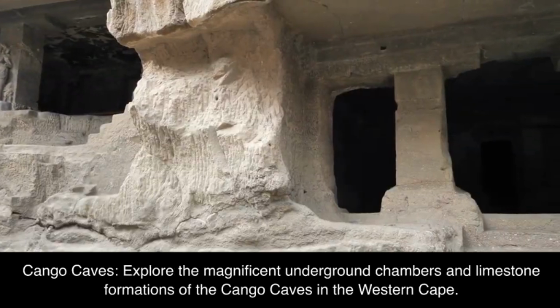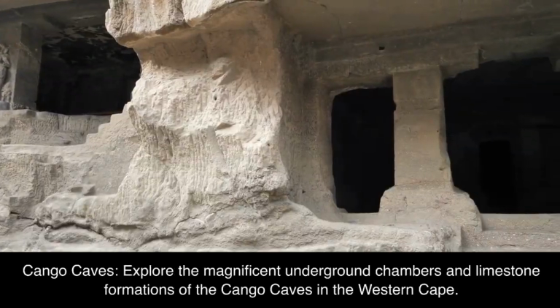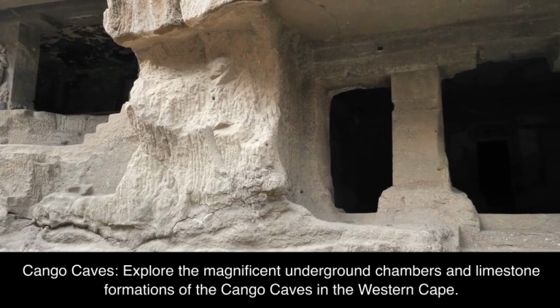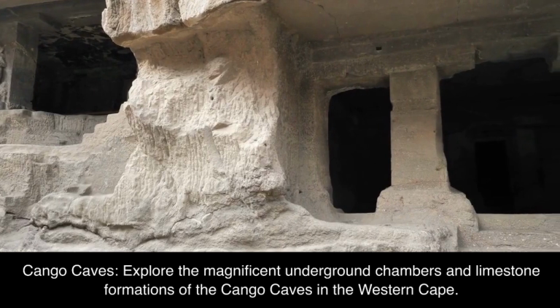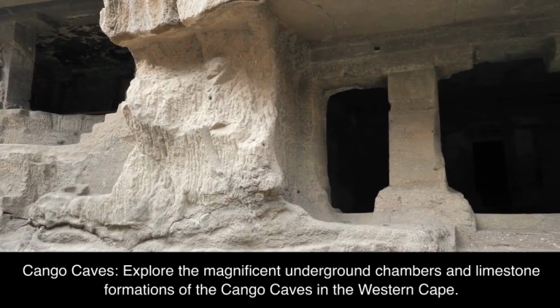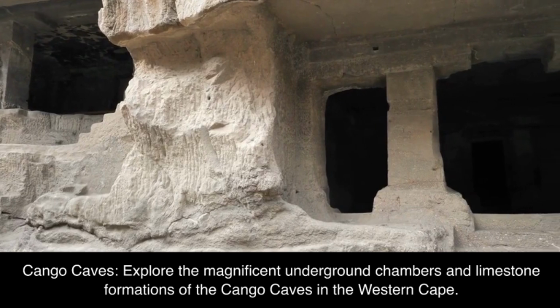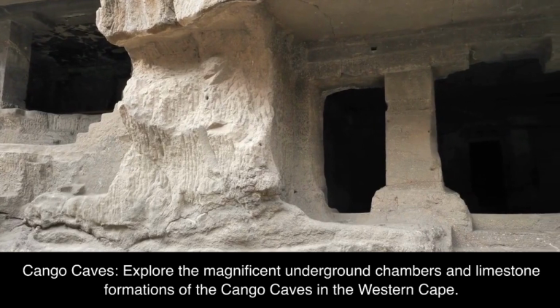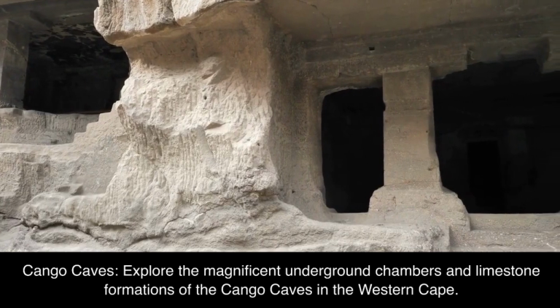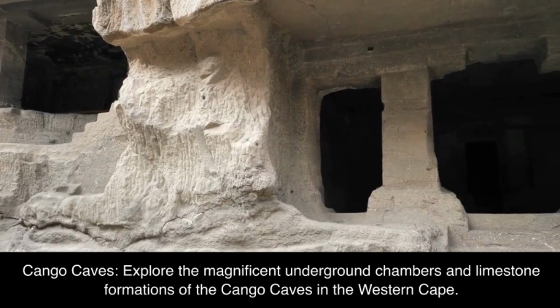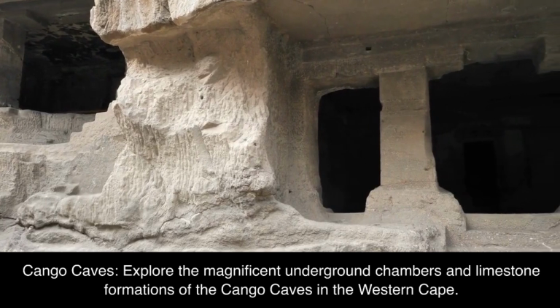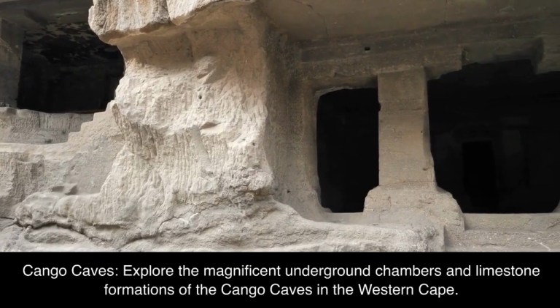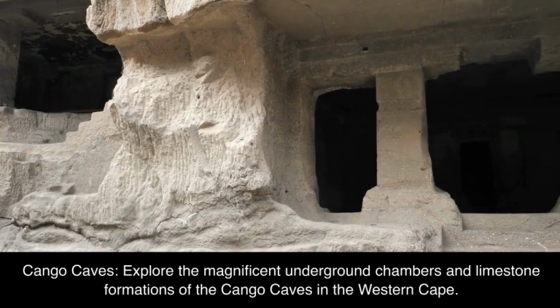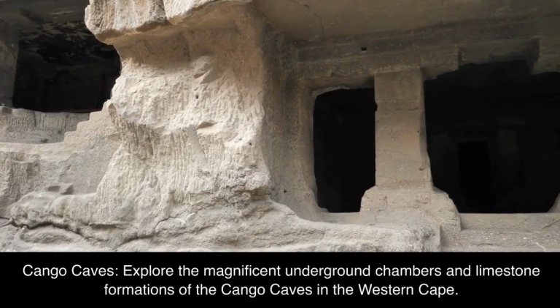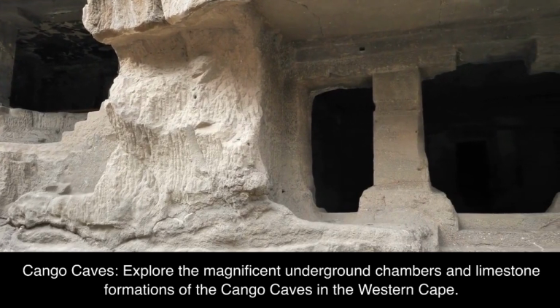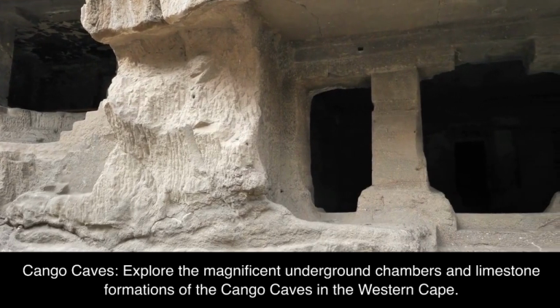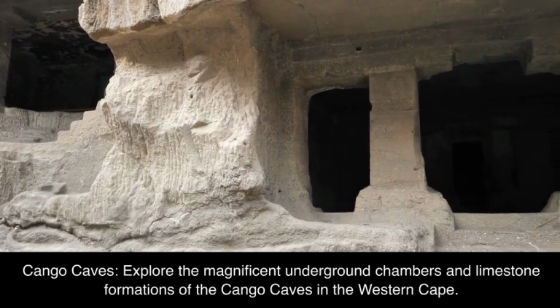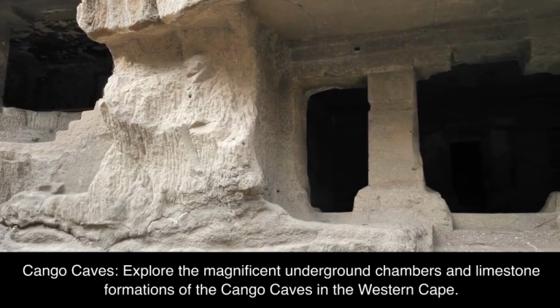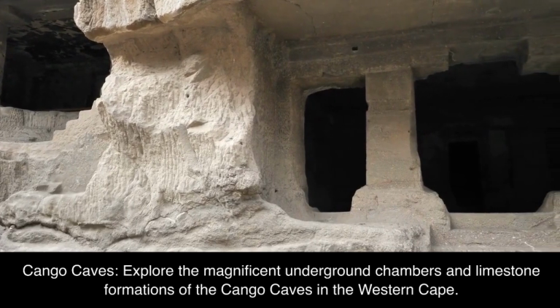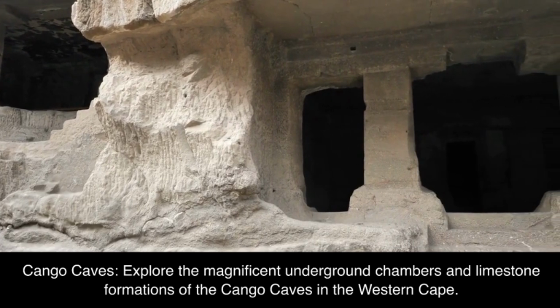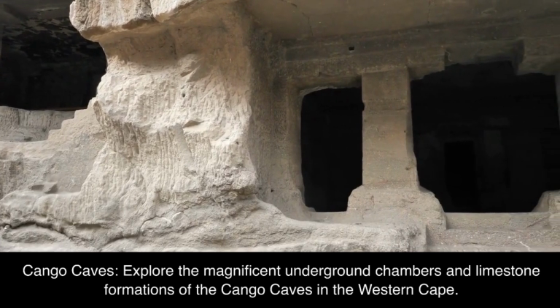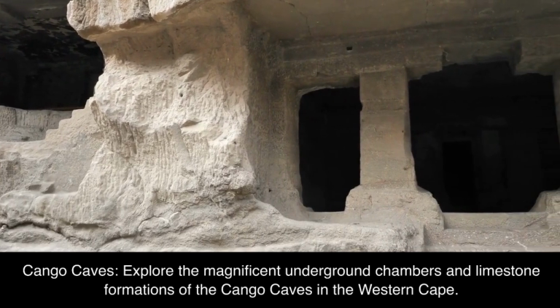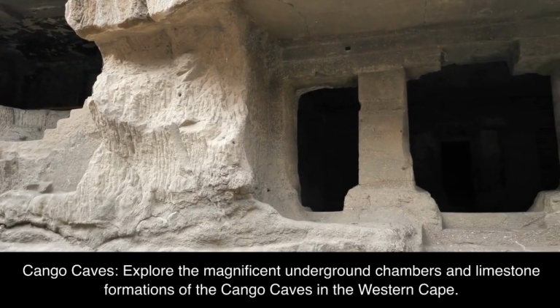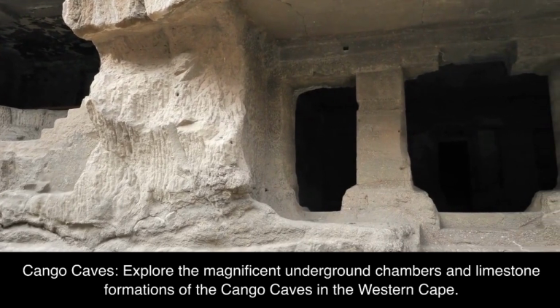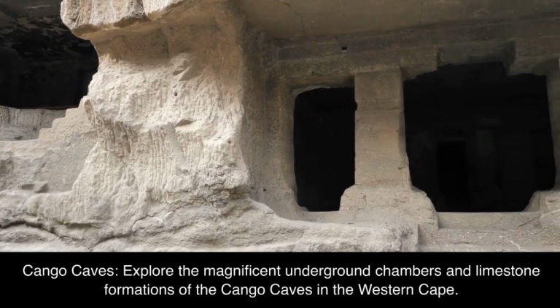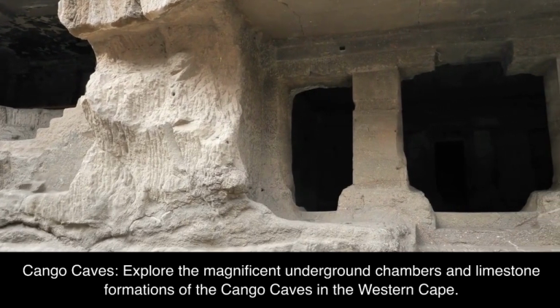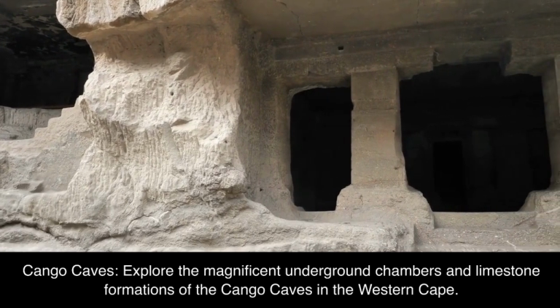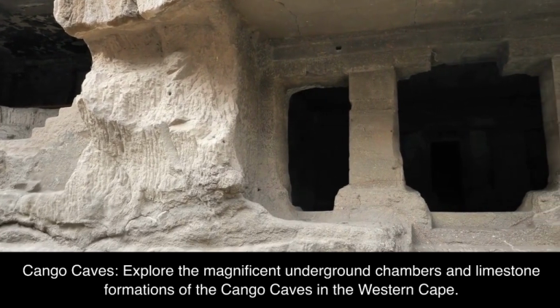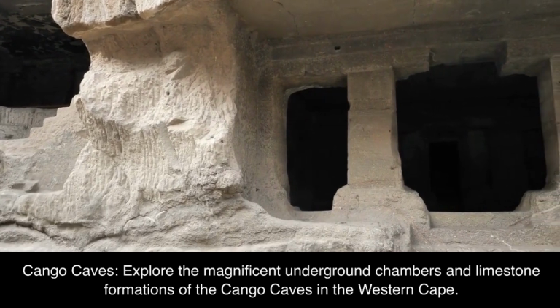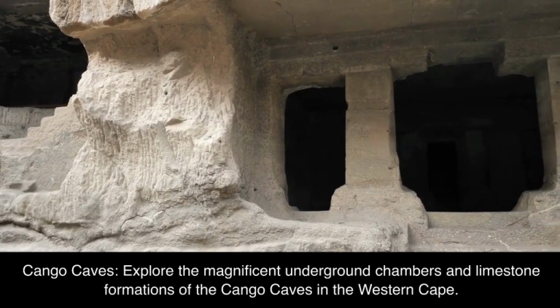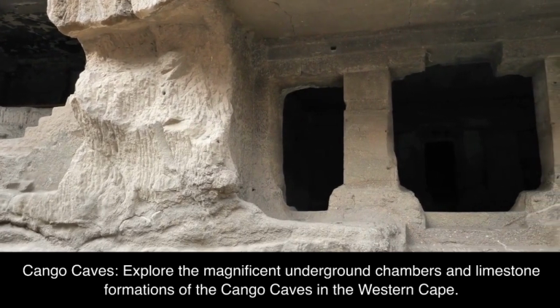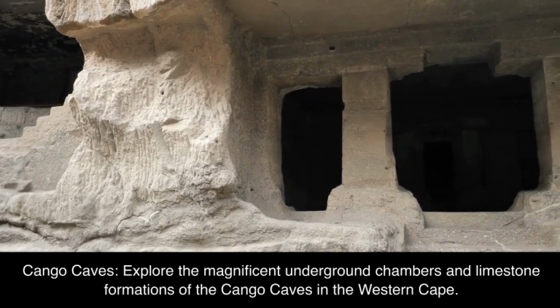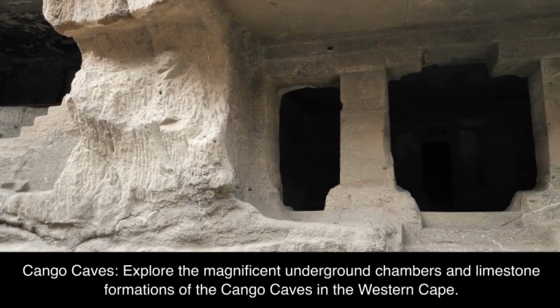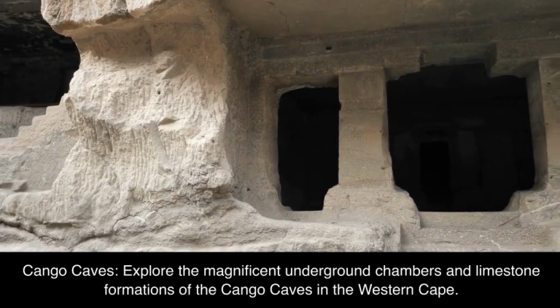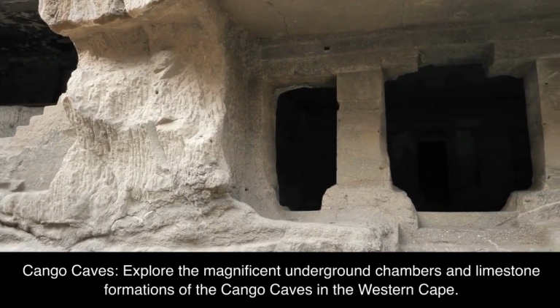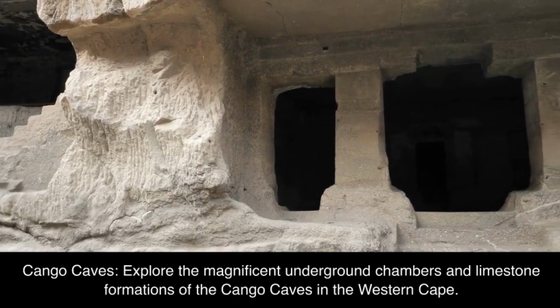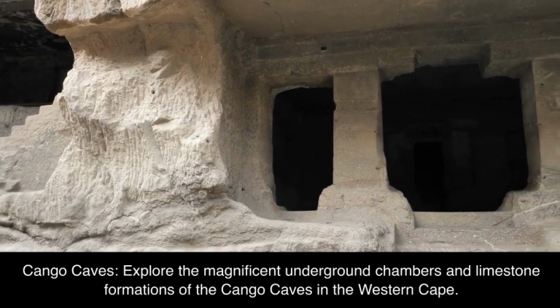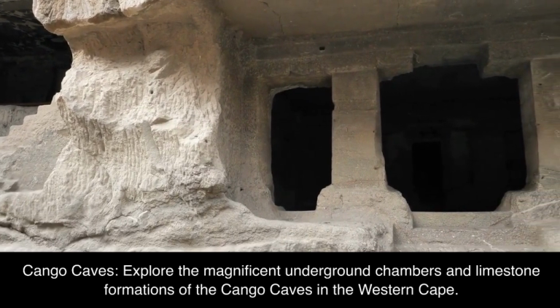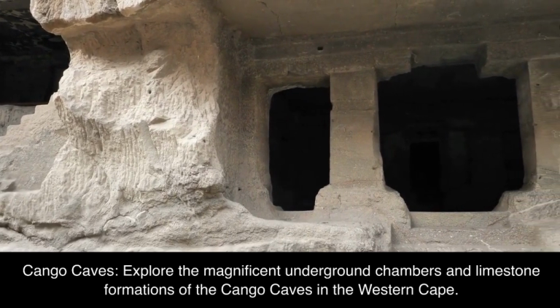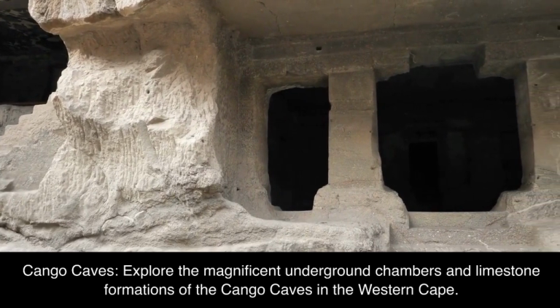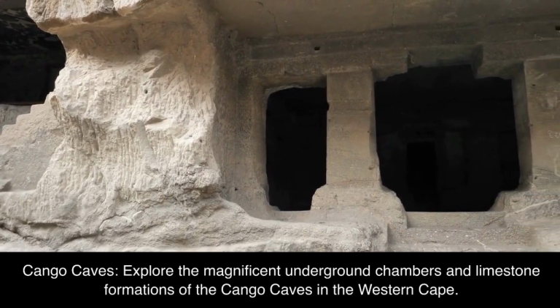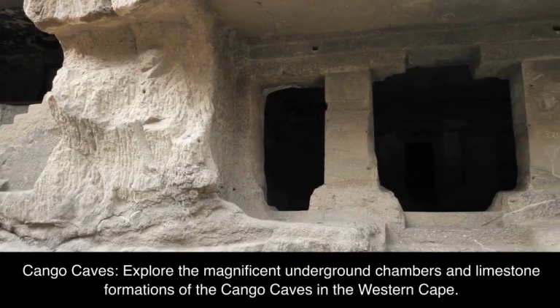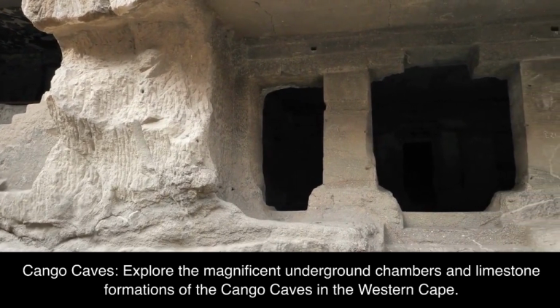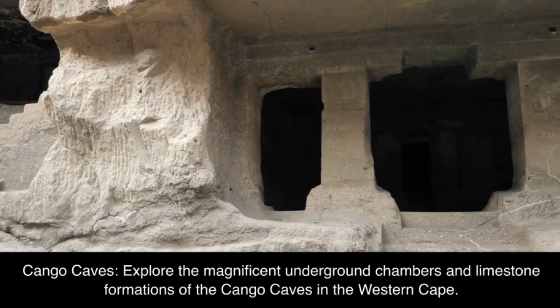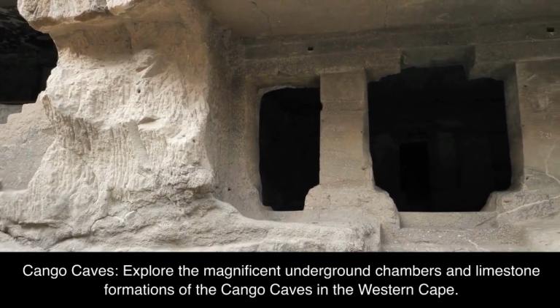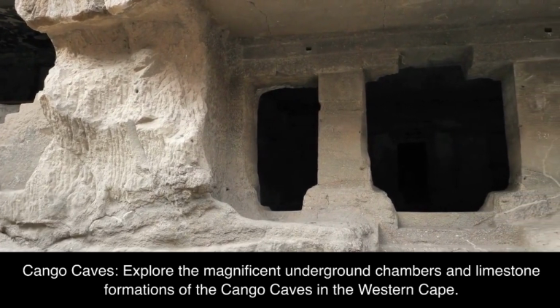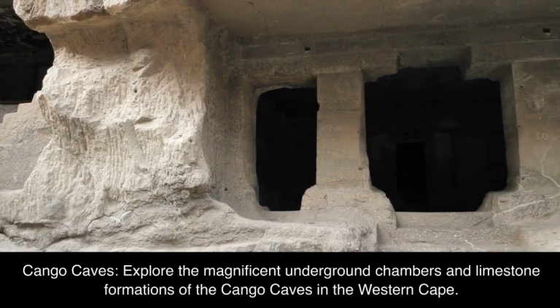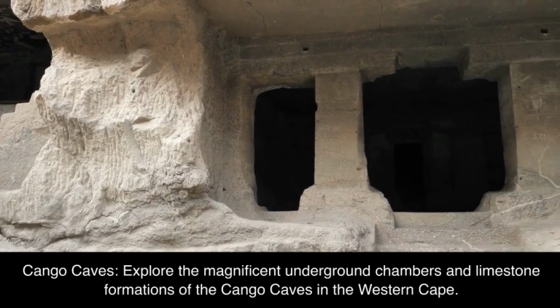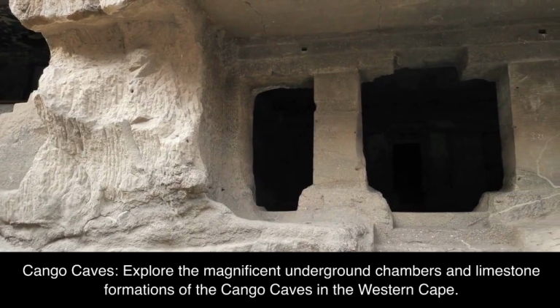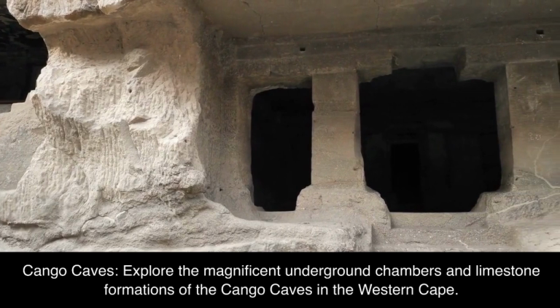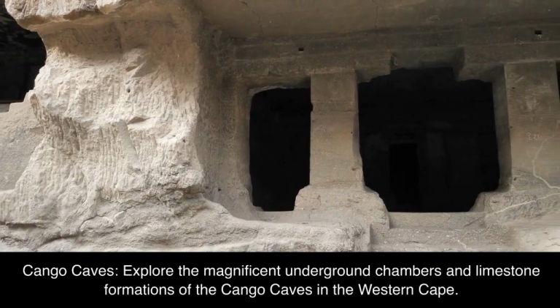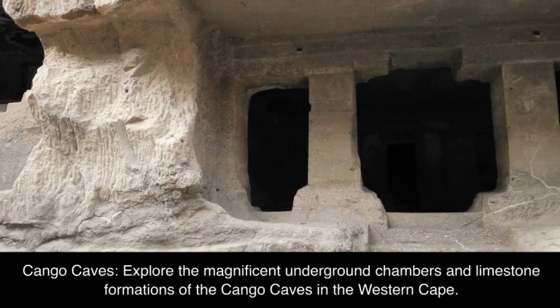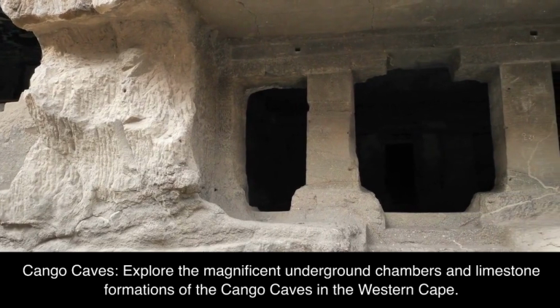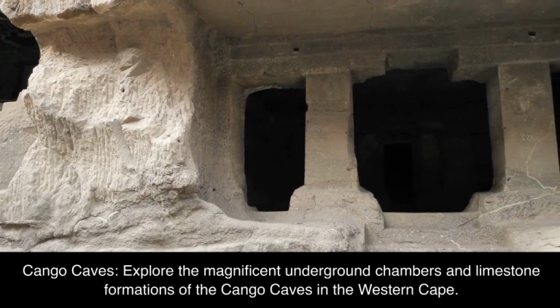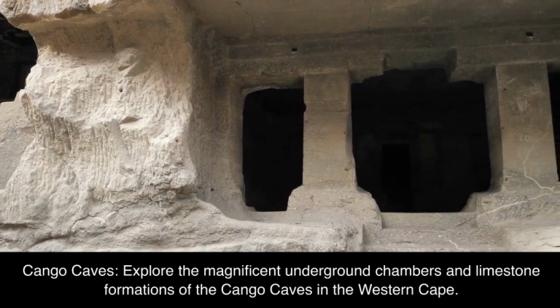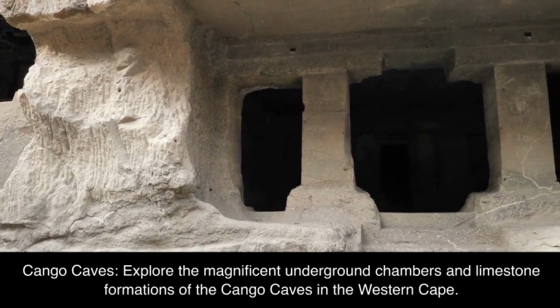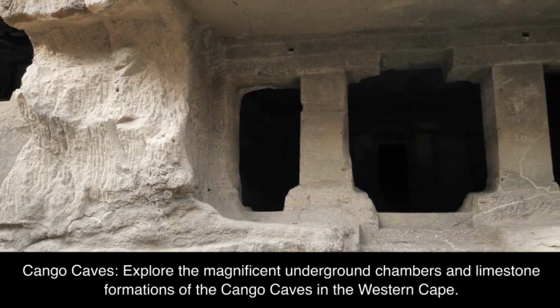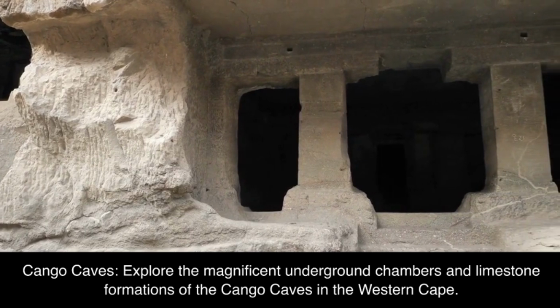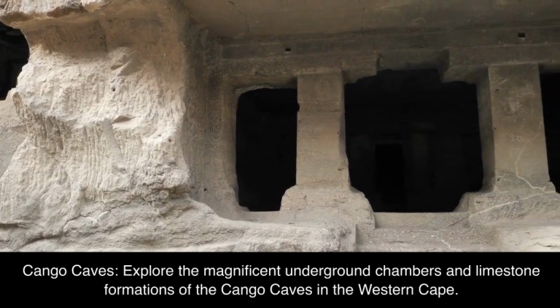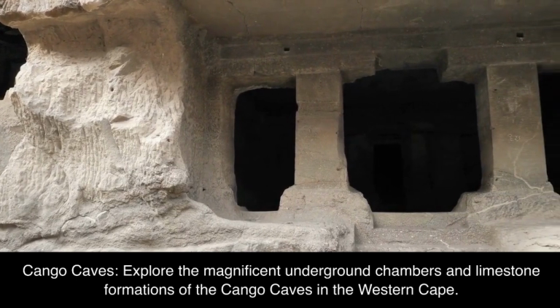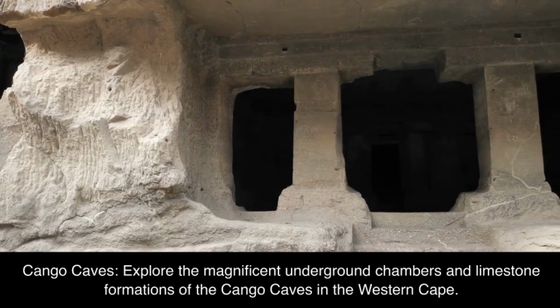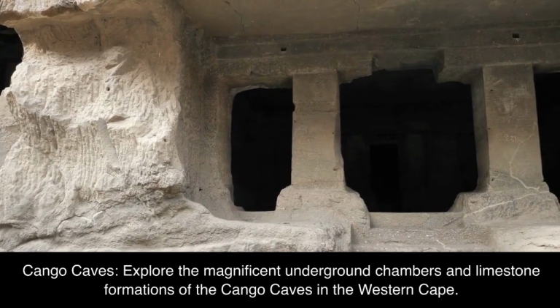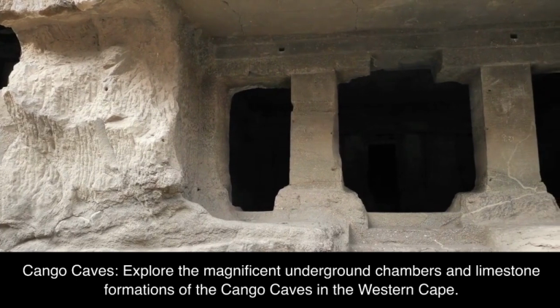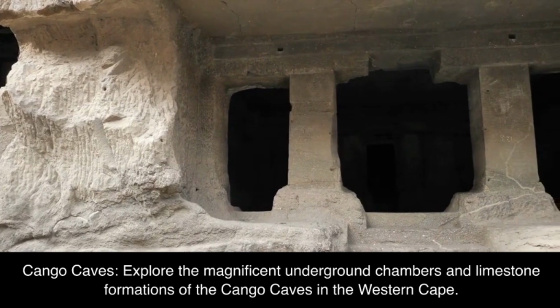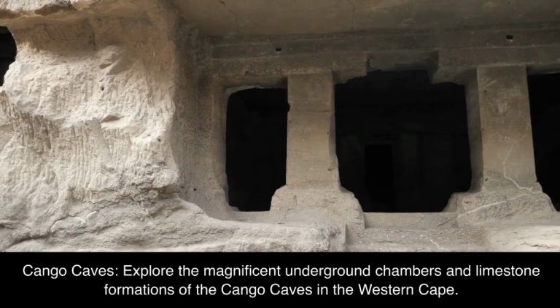Kango Caves: explore the magnificent underground chambers and limestone formations of the Kango Caves in the Western Cape.